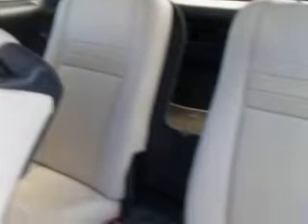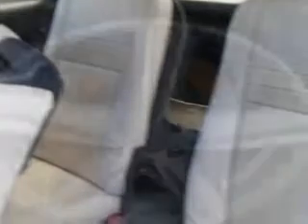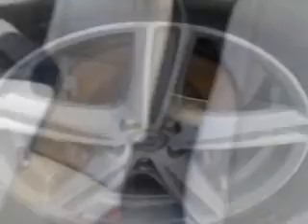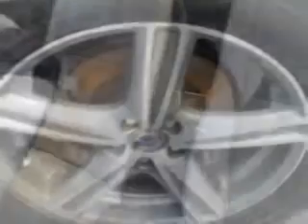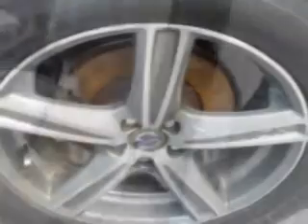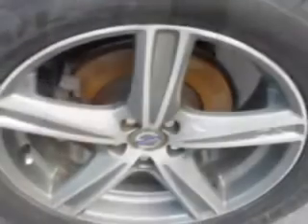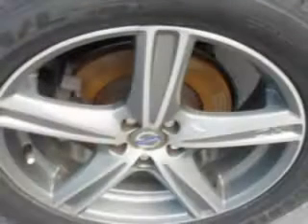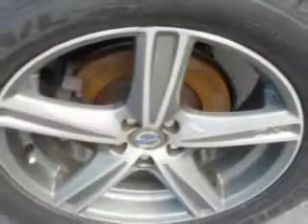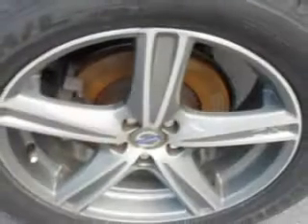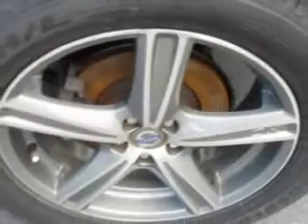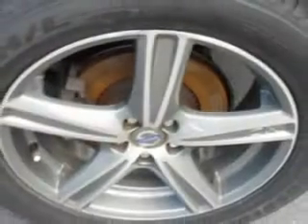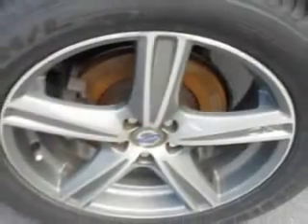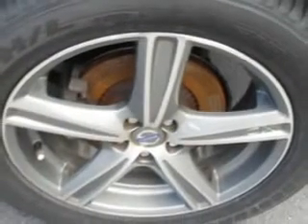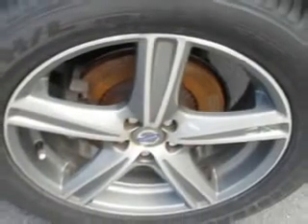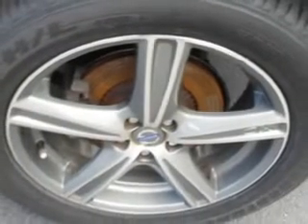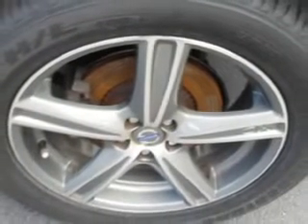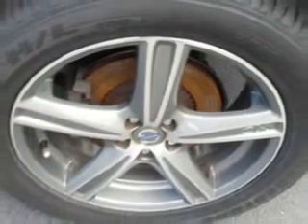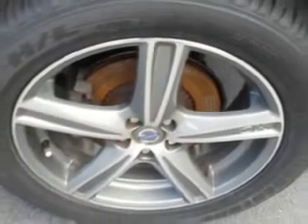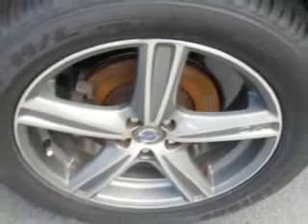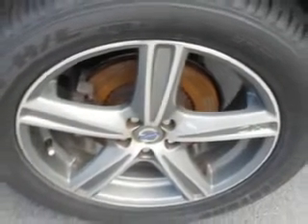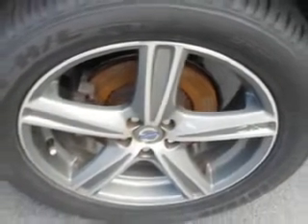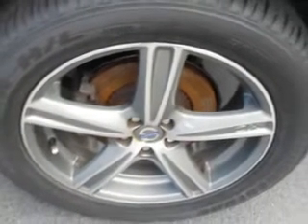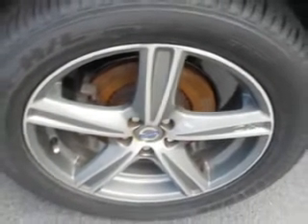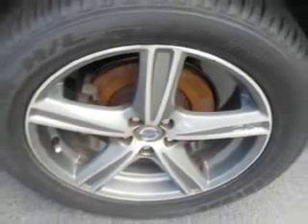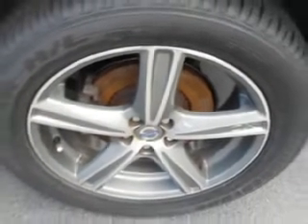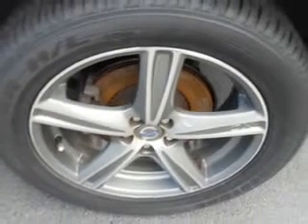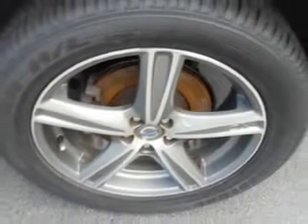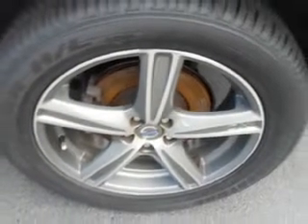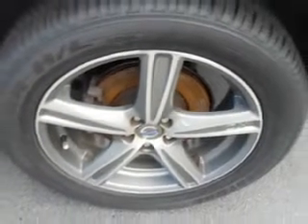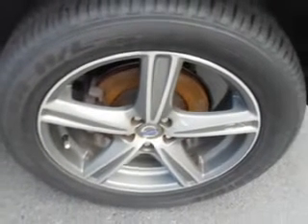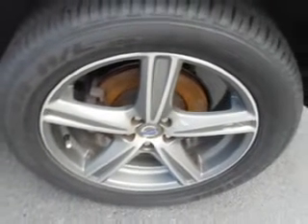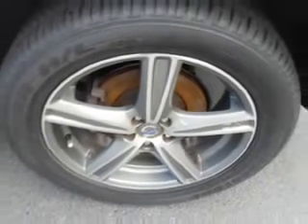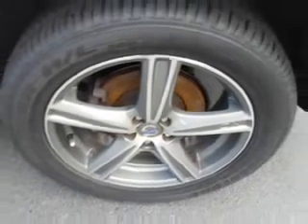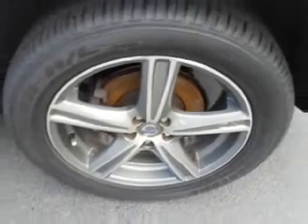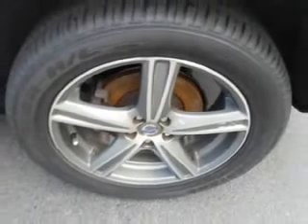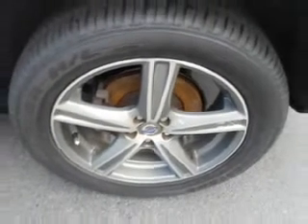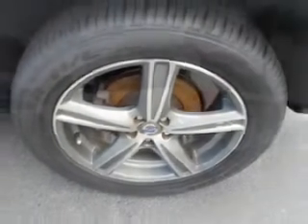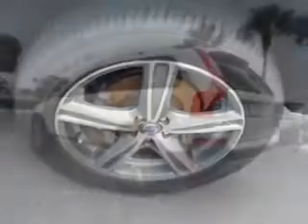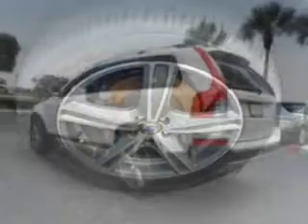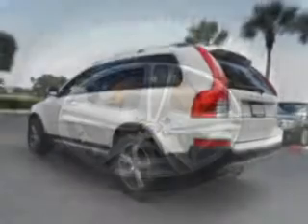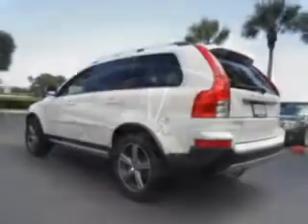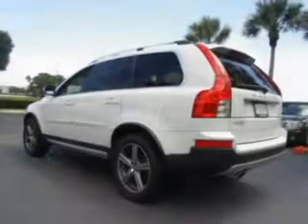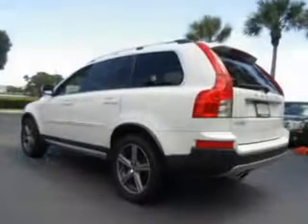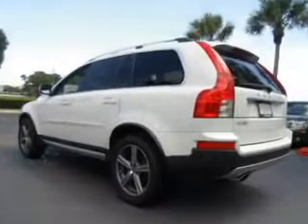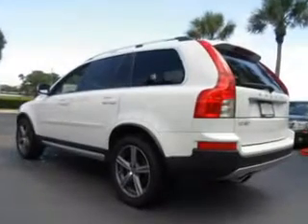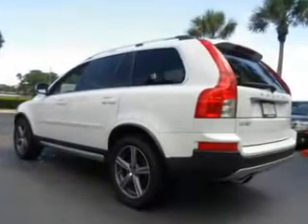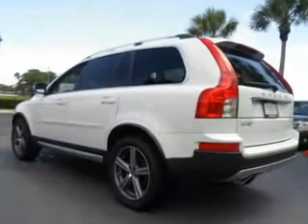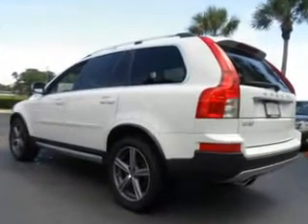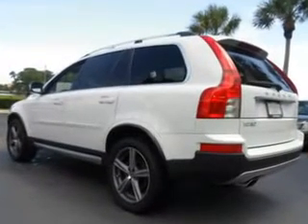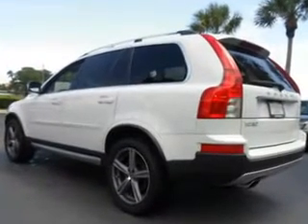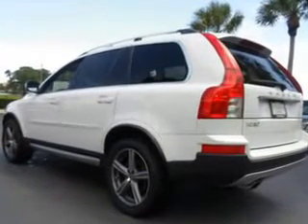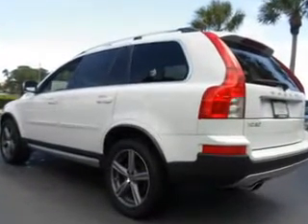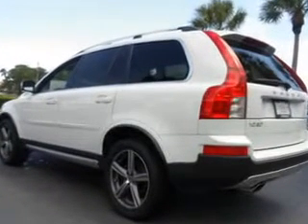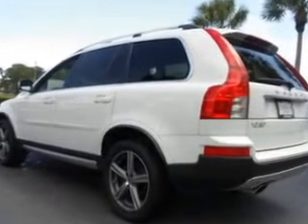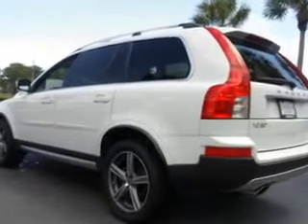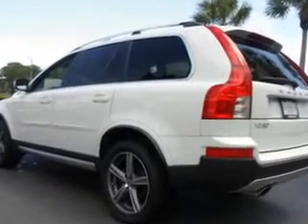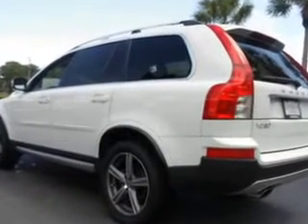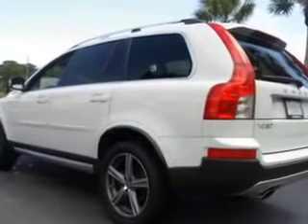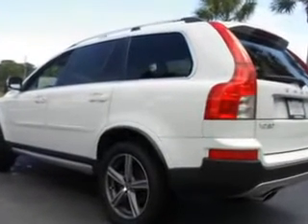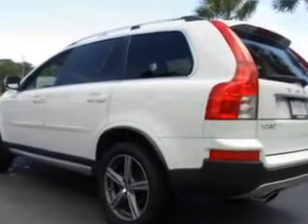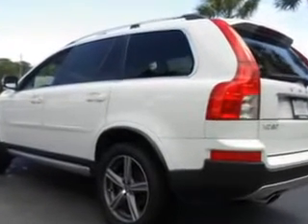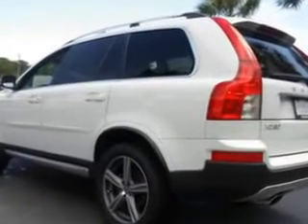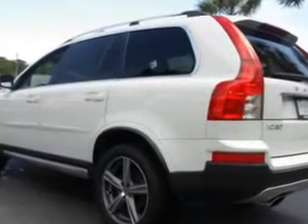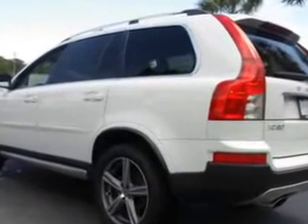Enjoy the drive, feel safe, and have peace of mind in this 09 Volvo XC90. See us at Suburban Volvo Palm Beach today.